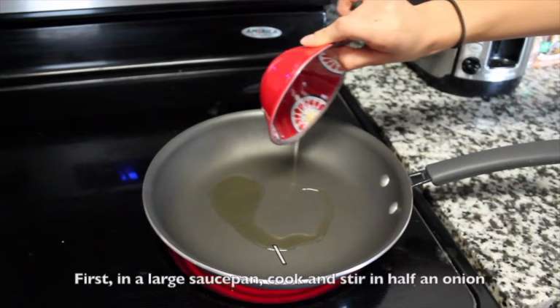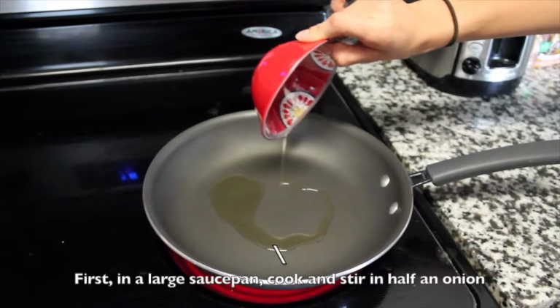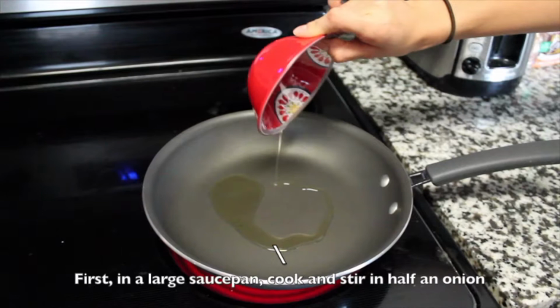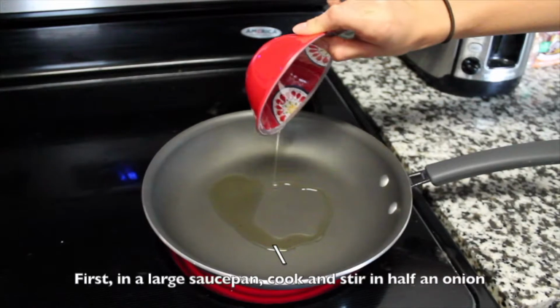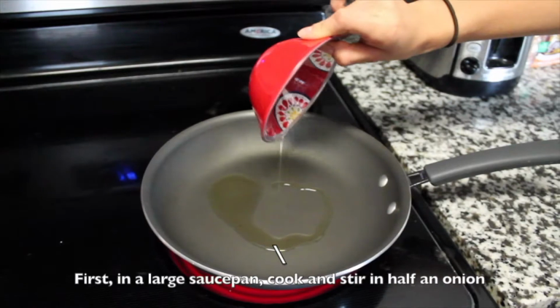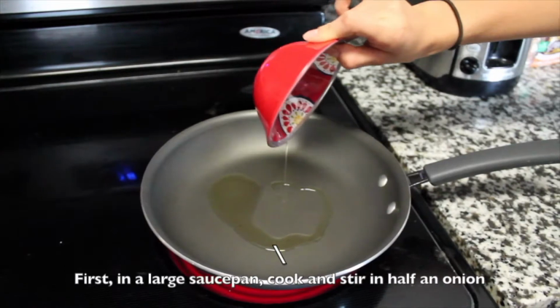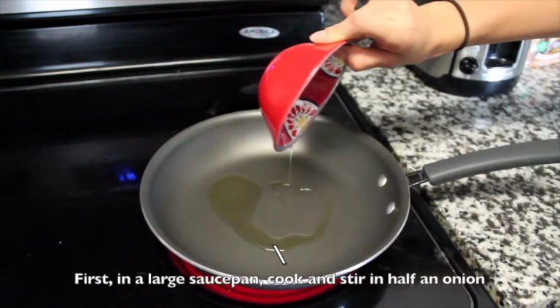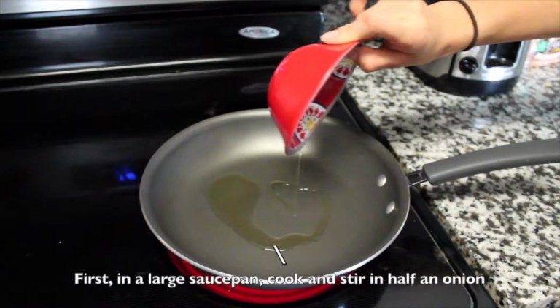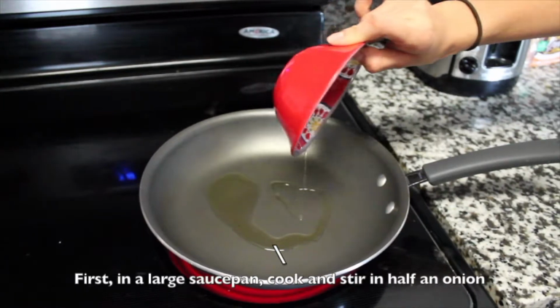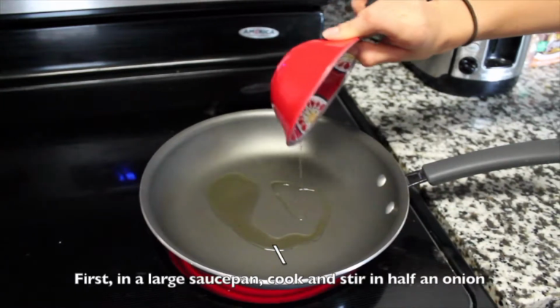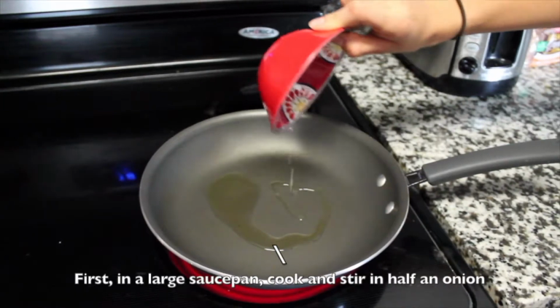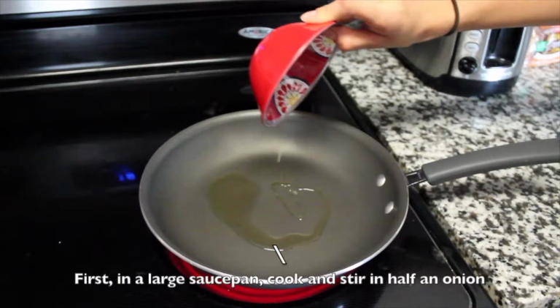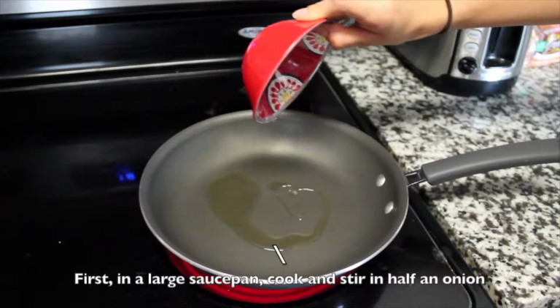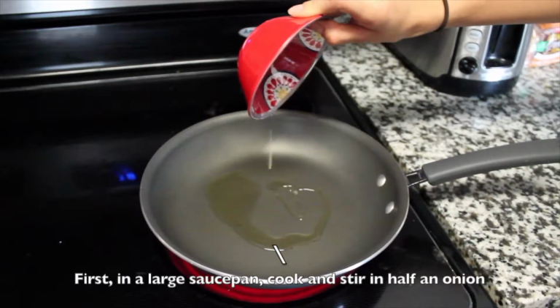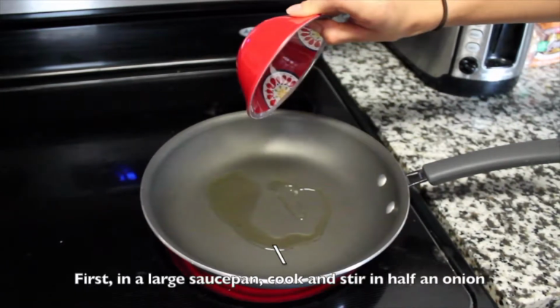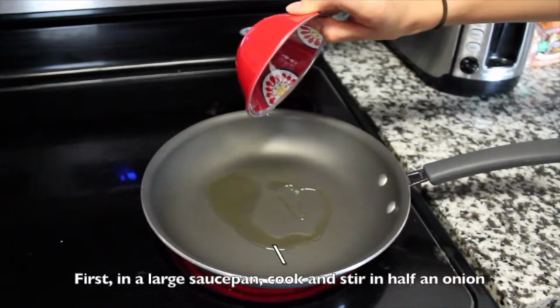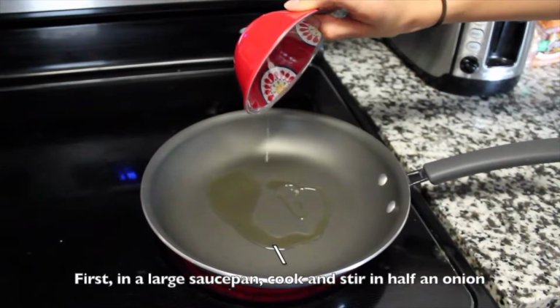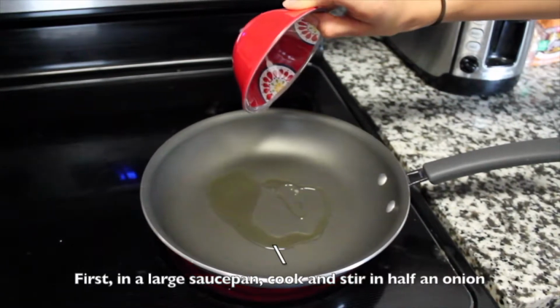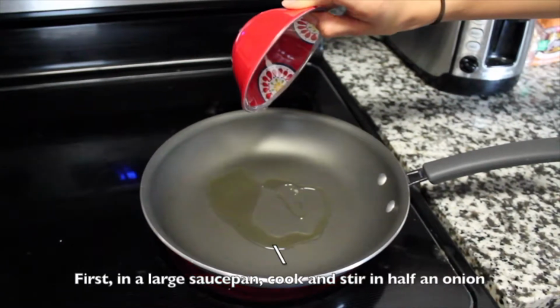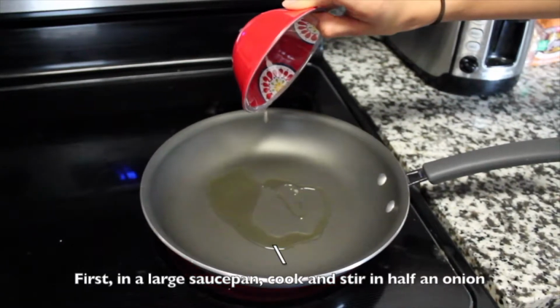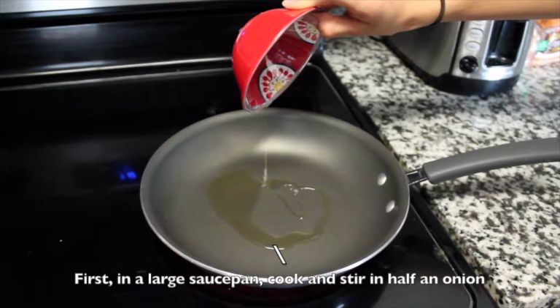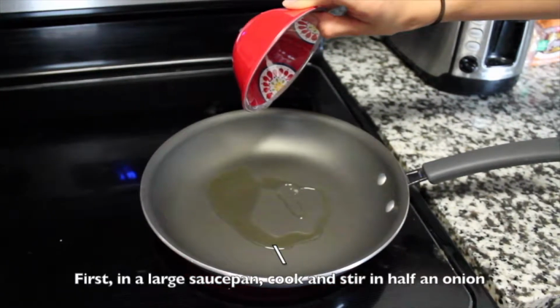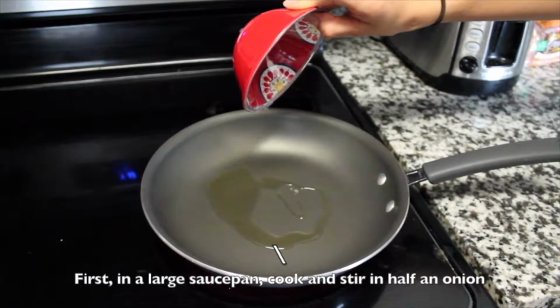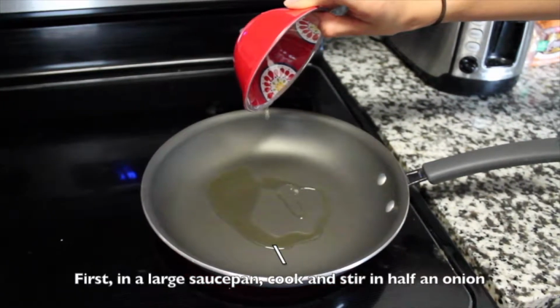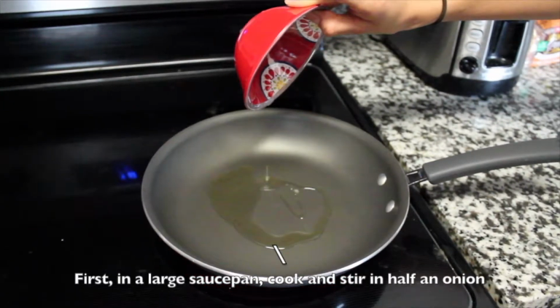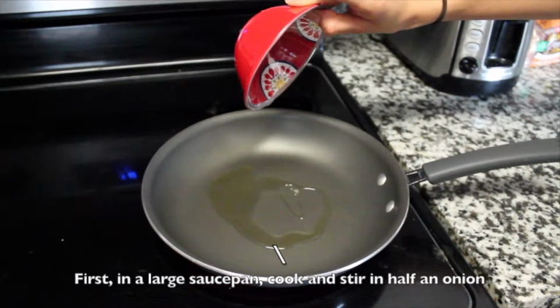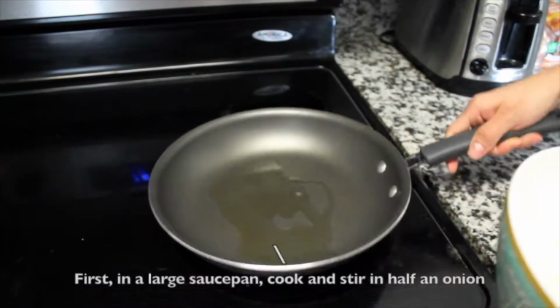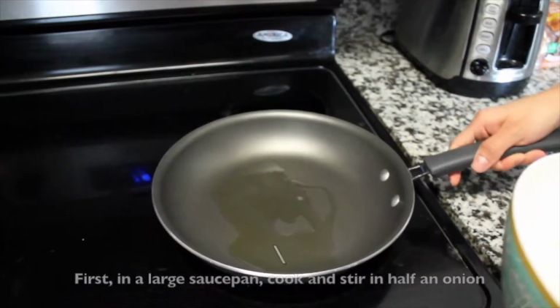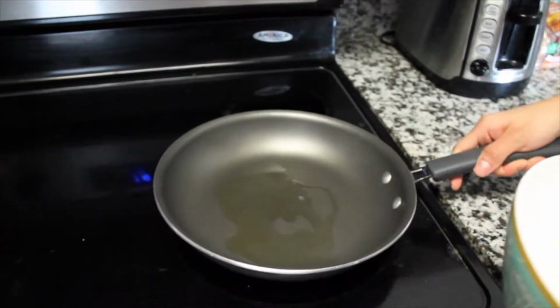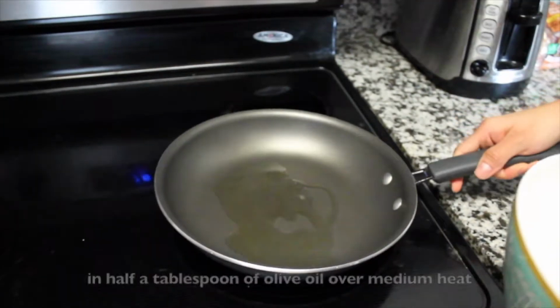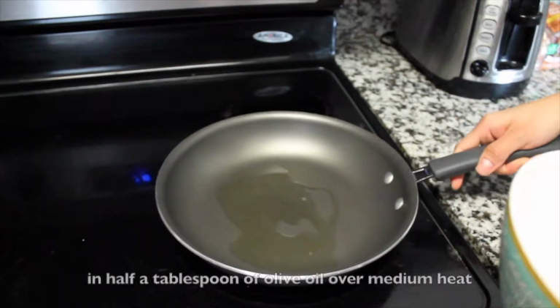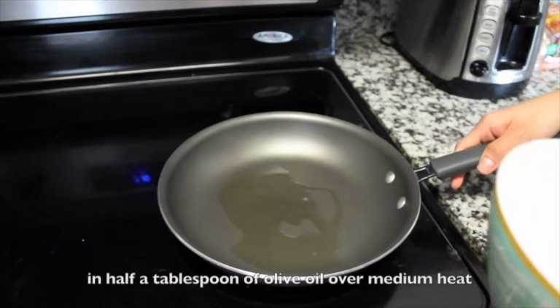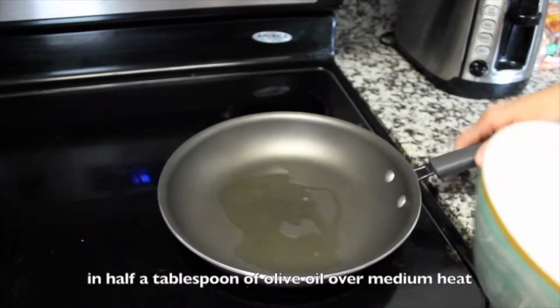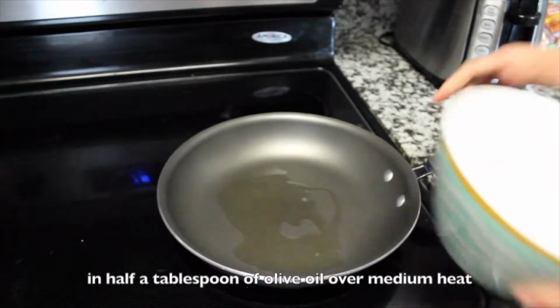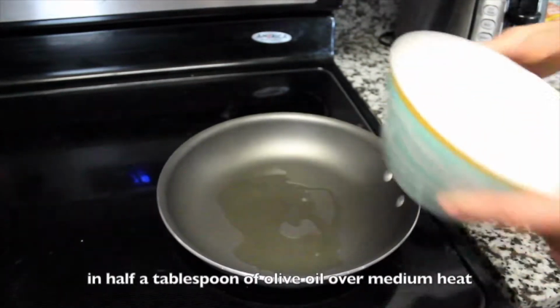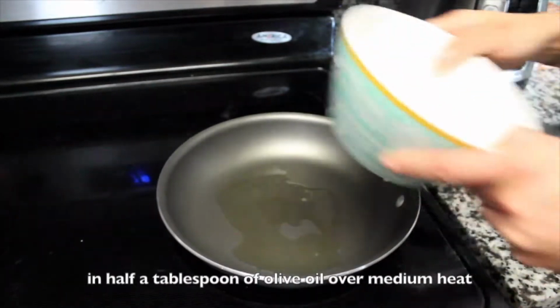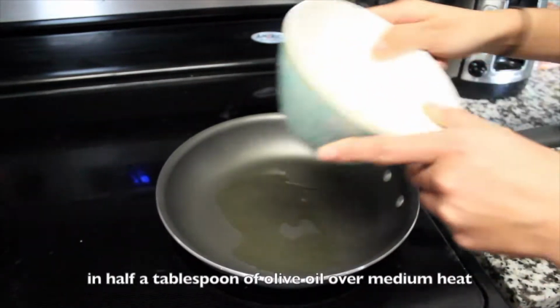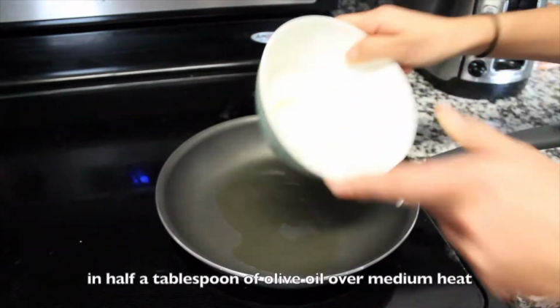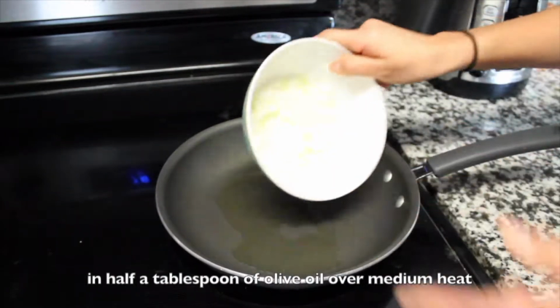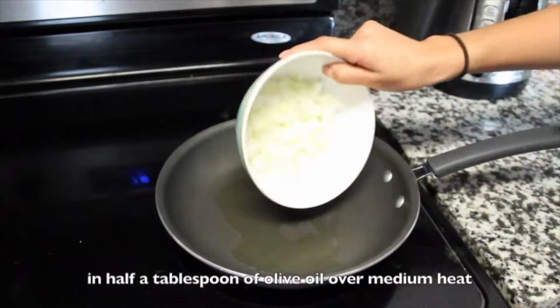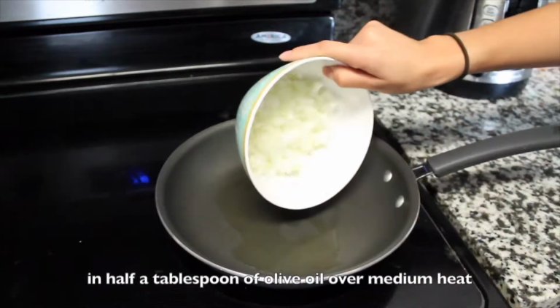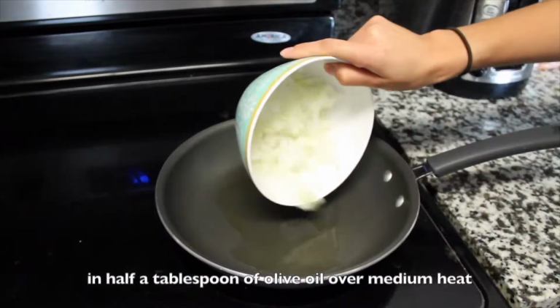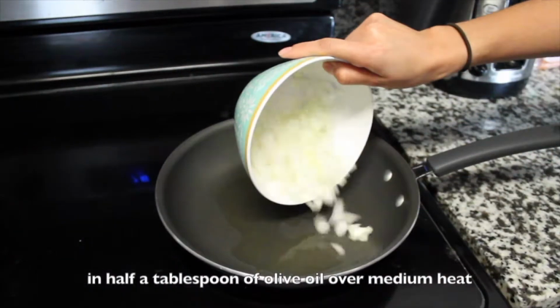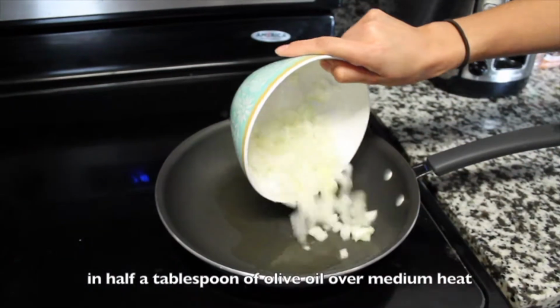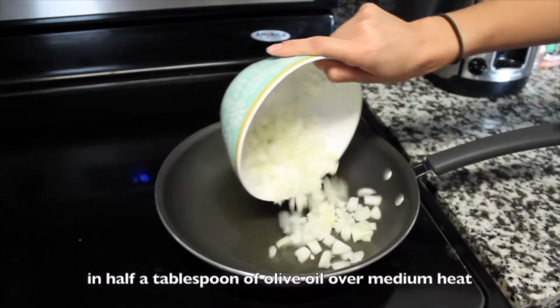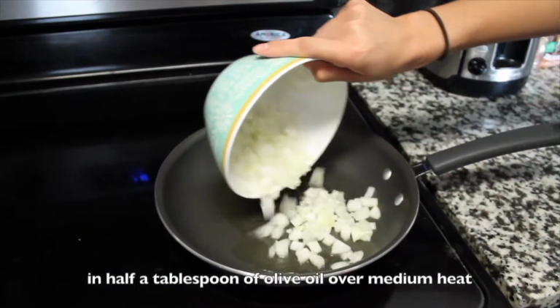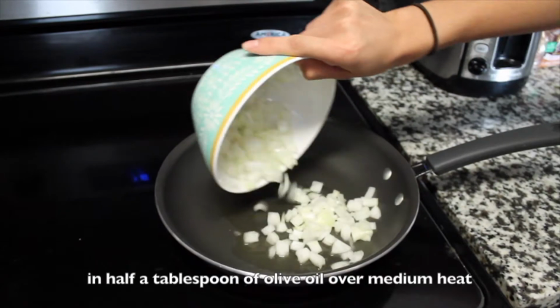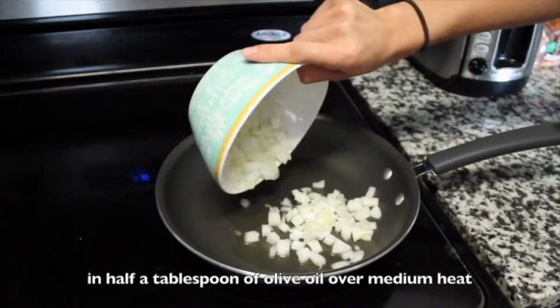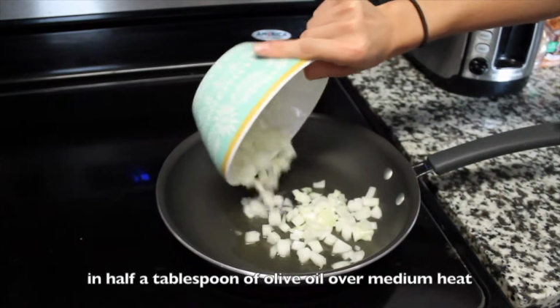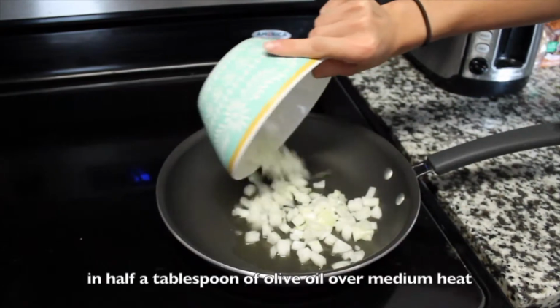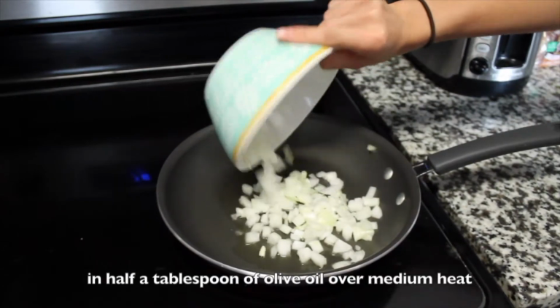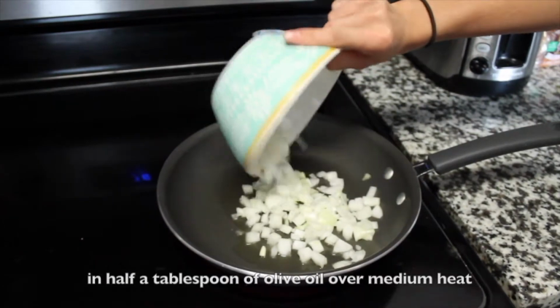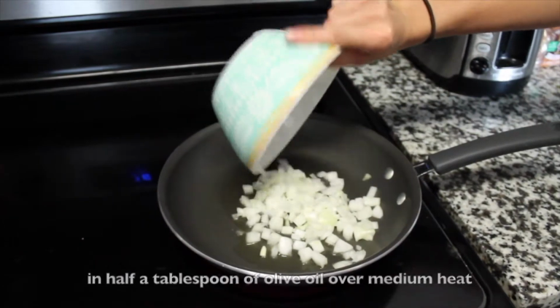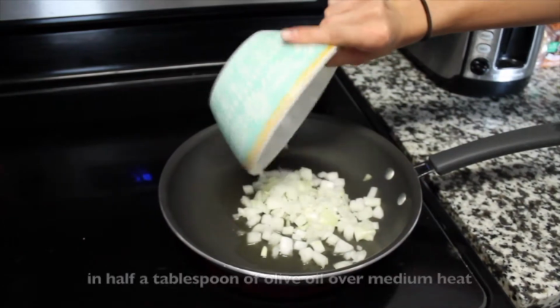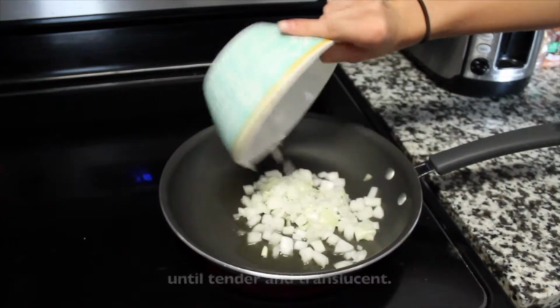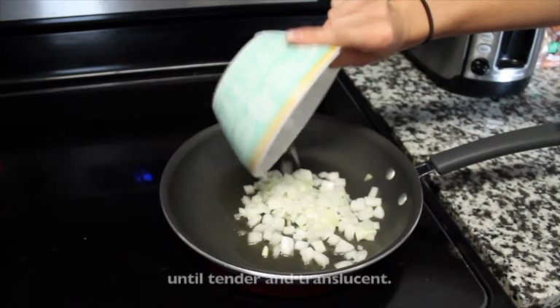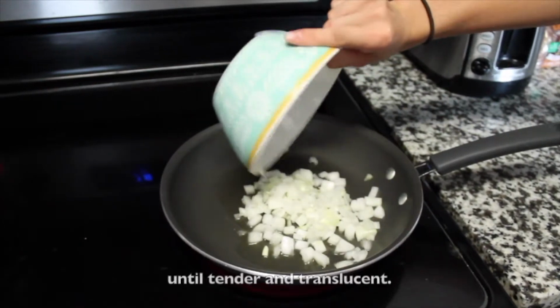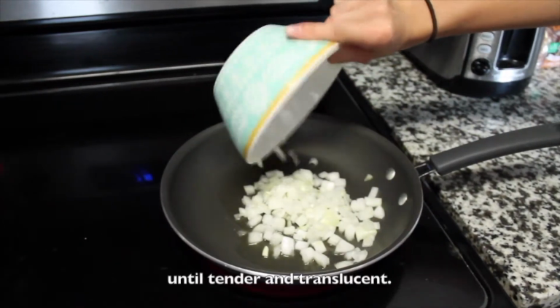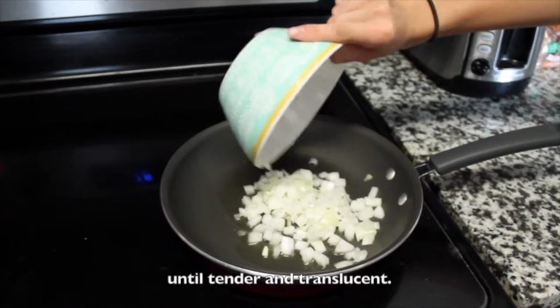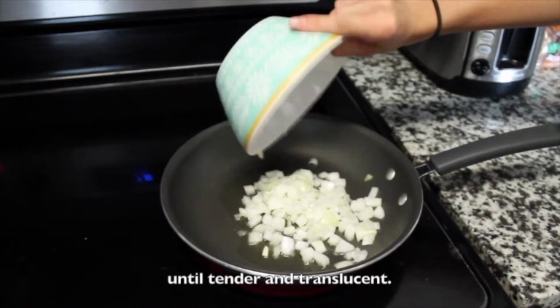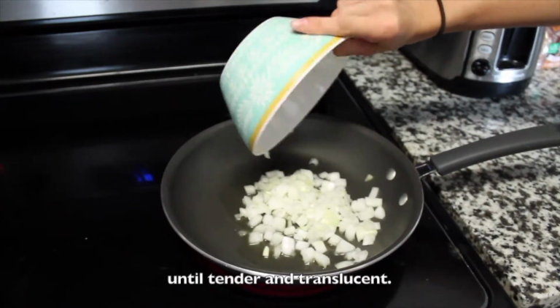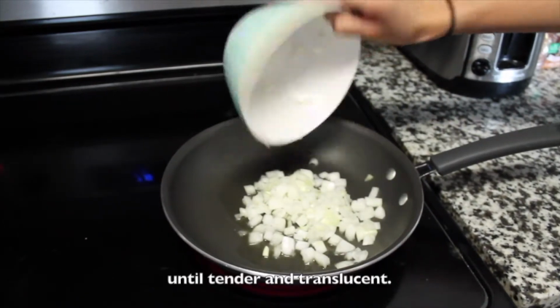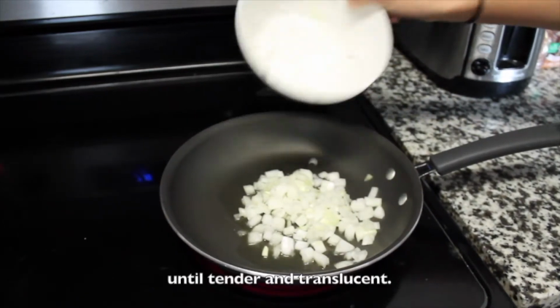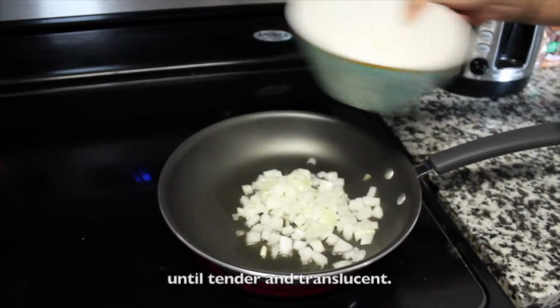First, in a large saucepan, cook and stir half an onion with half a tablespoon of olive oil over medium heat until tender and translucent.